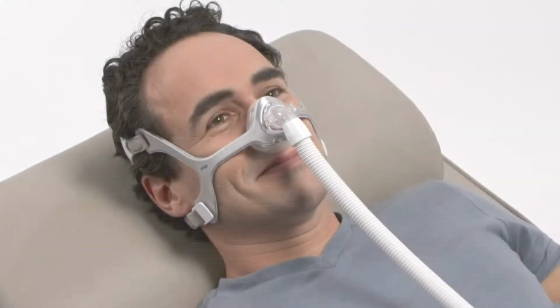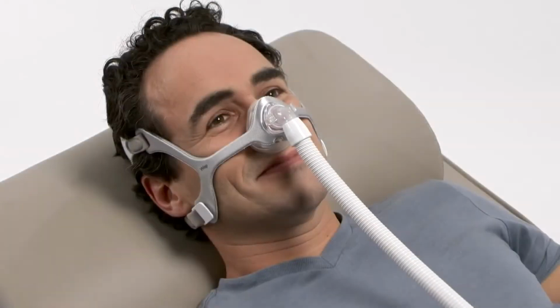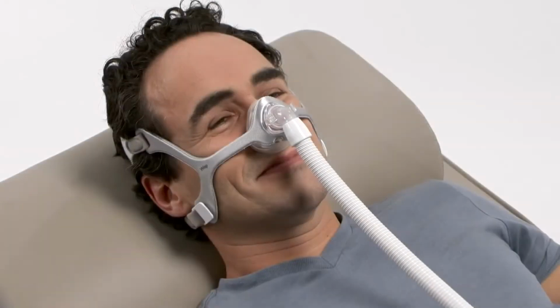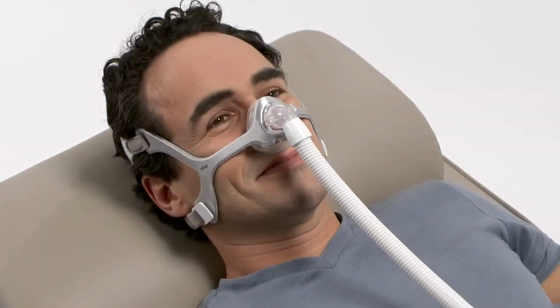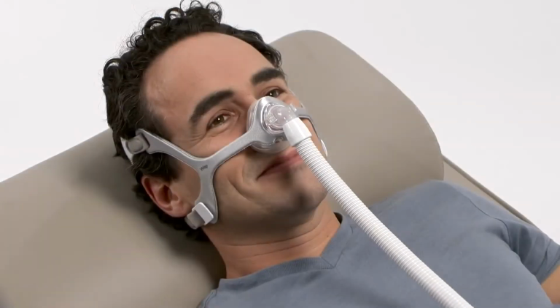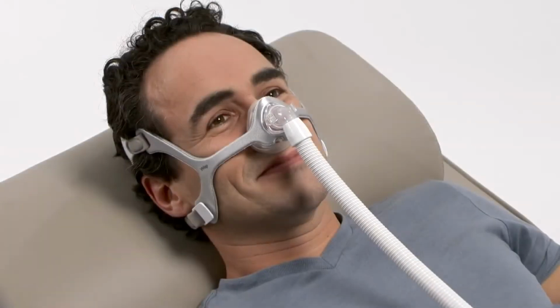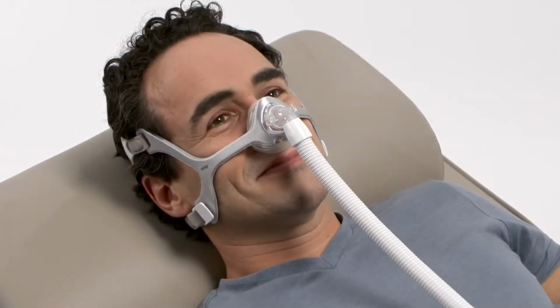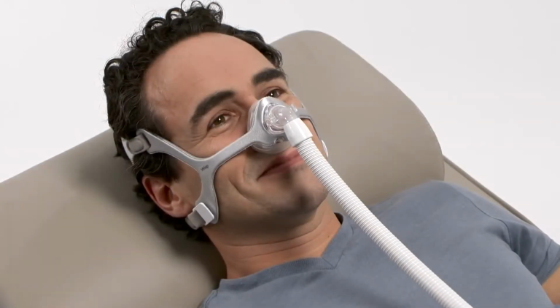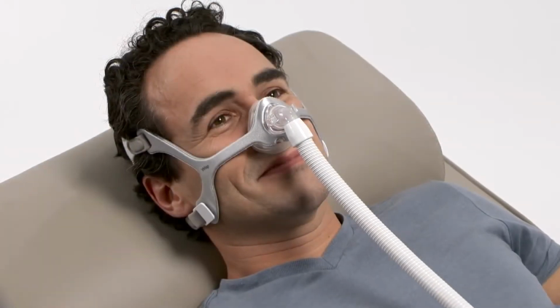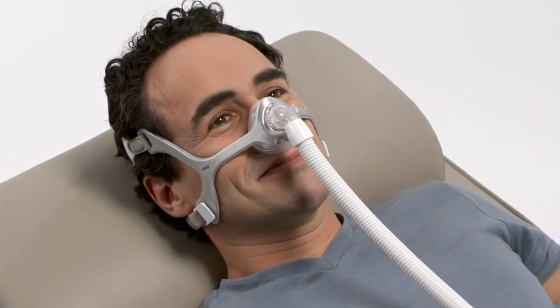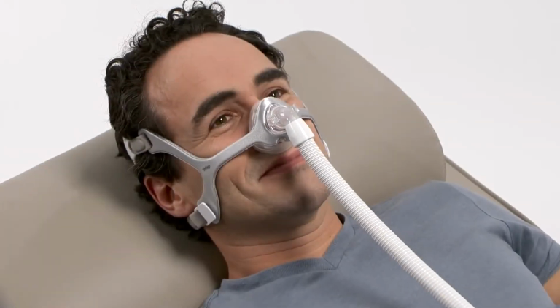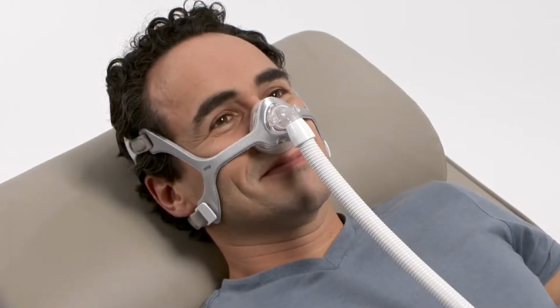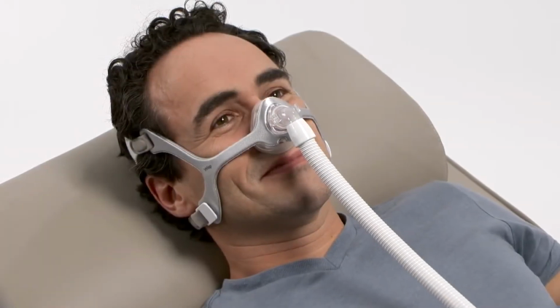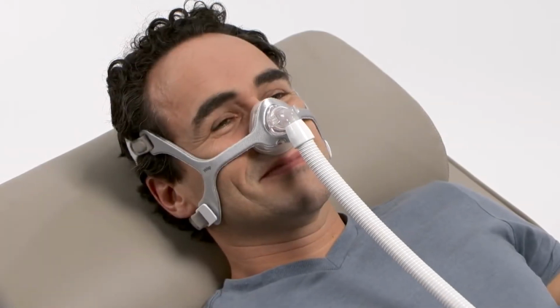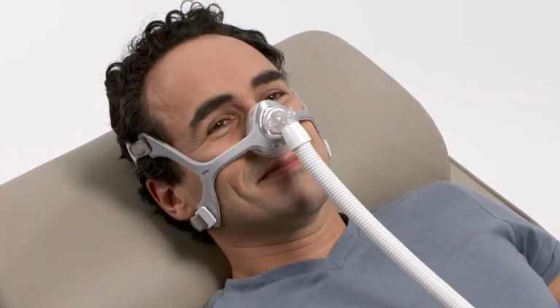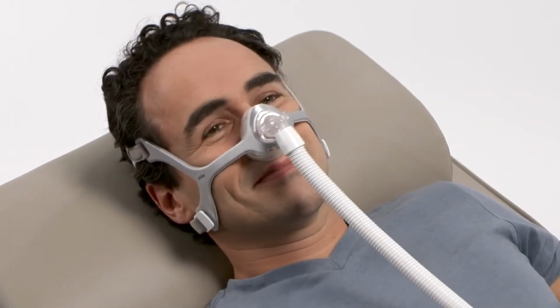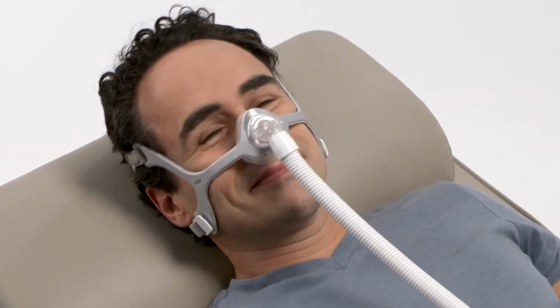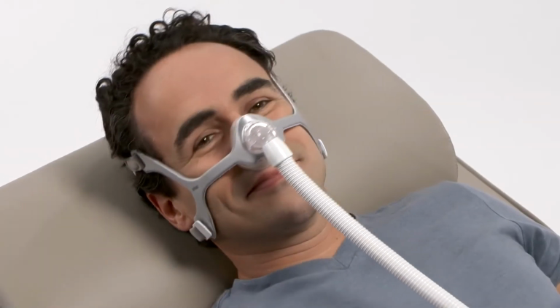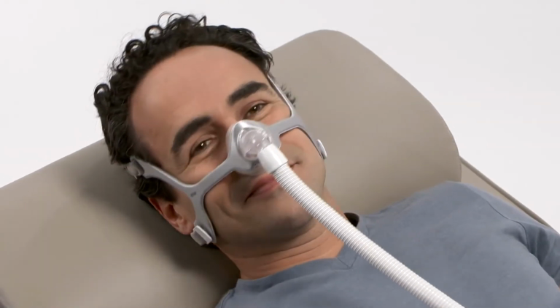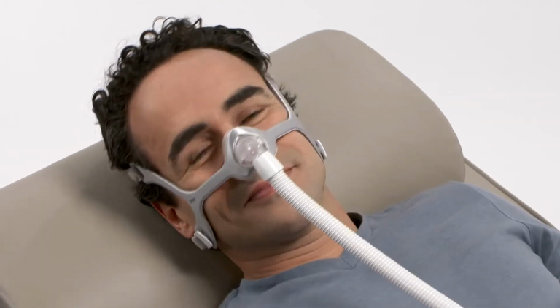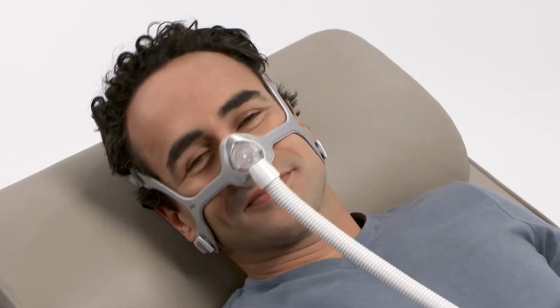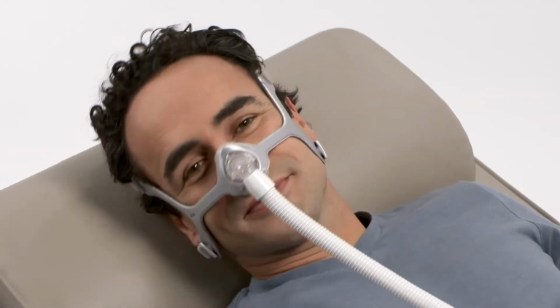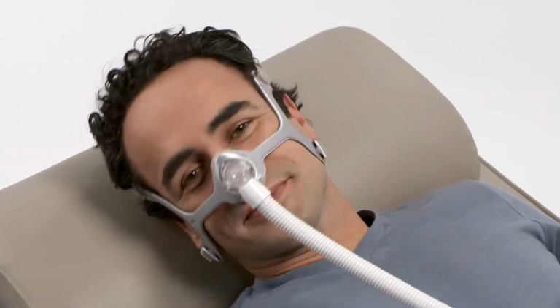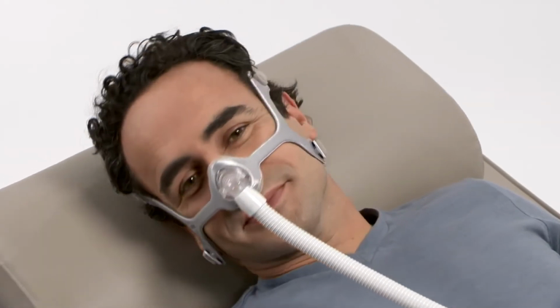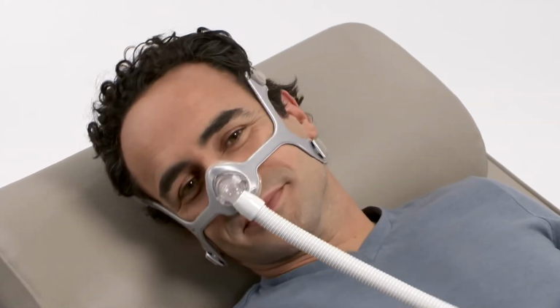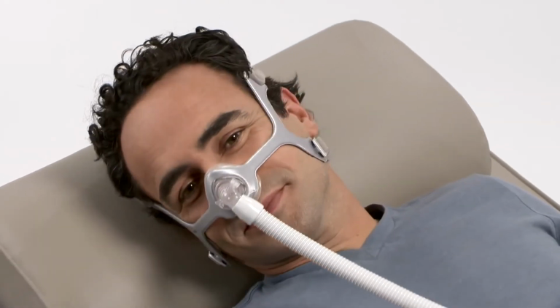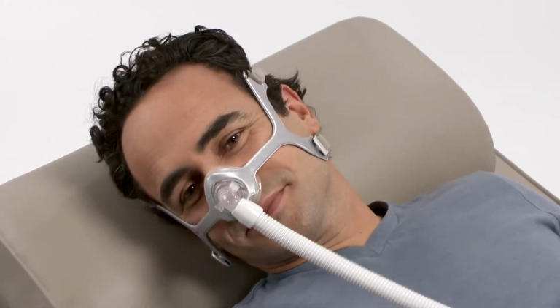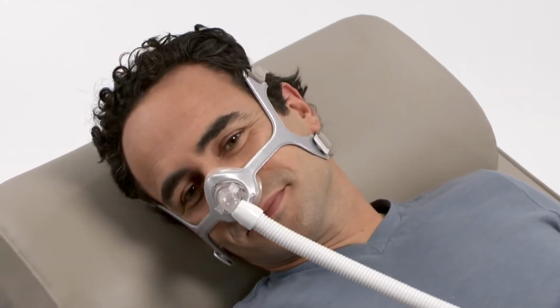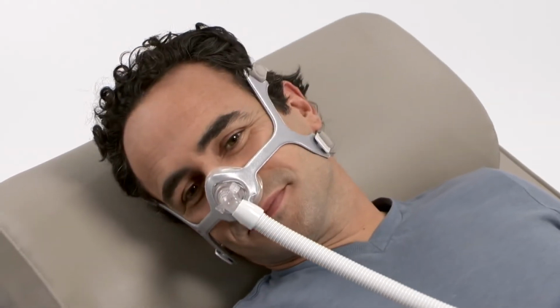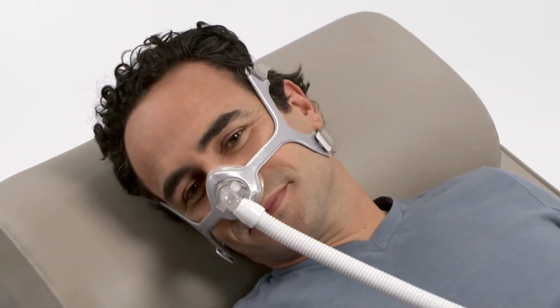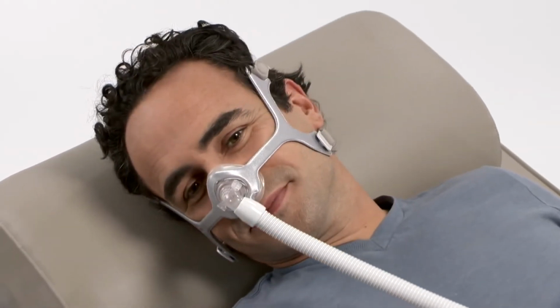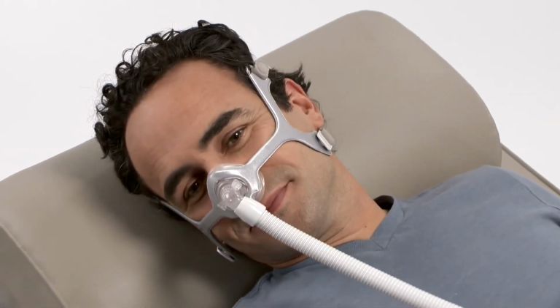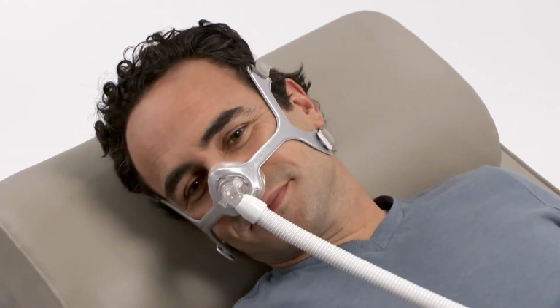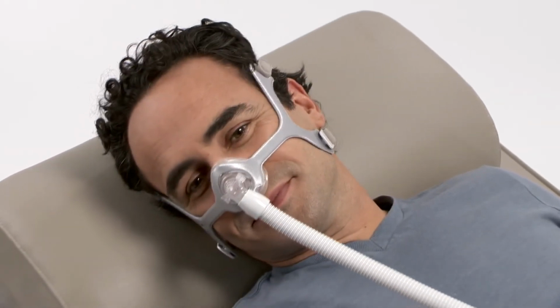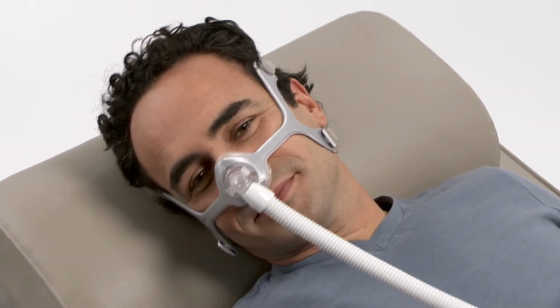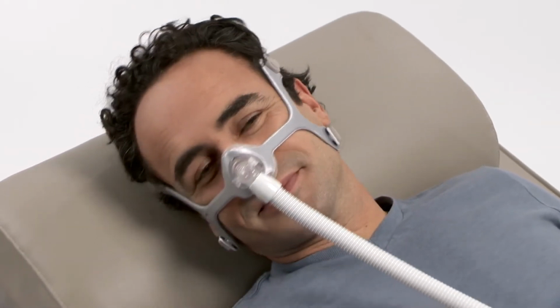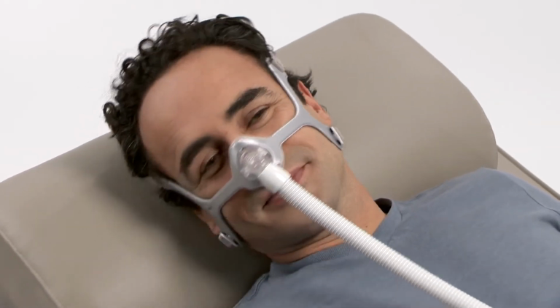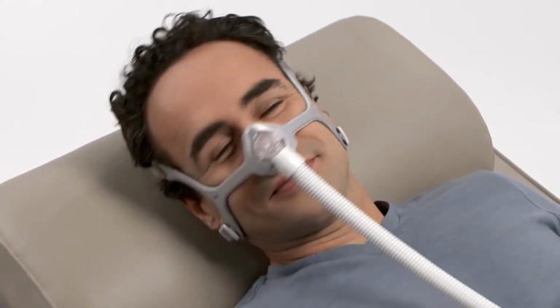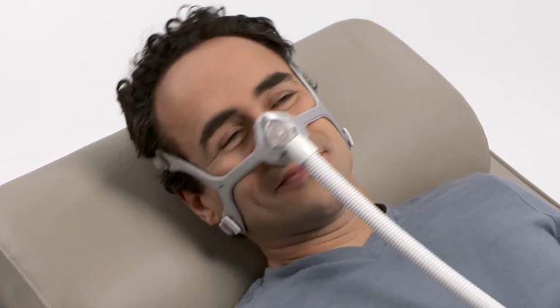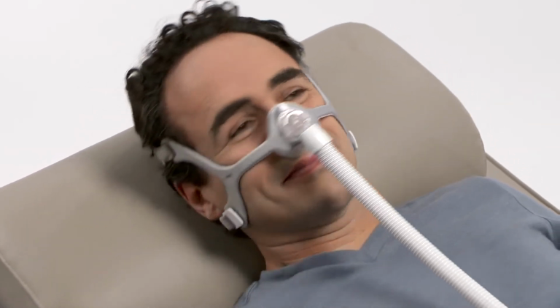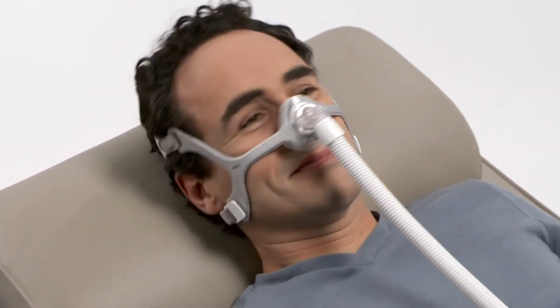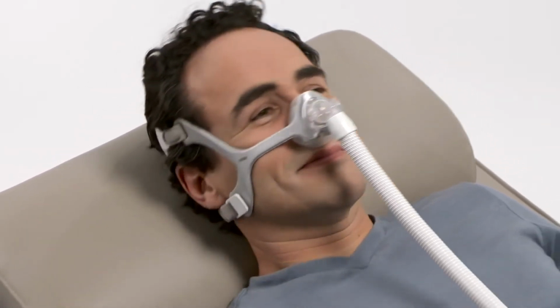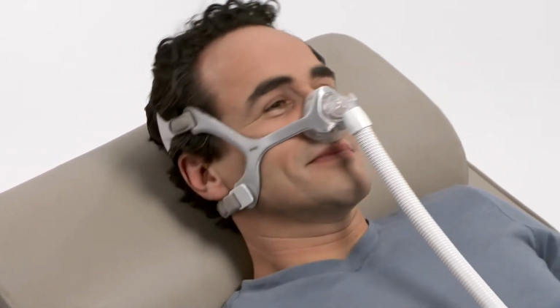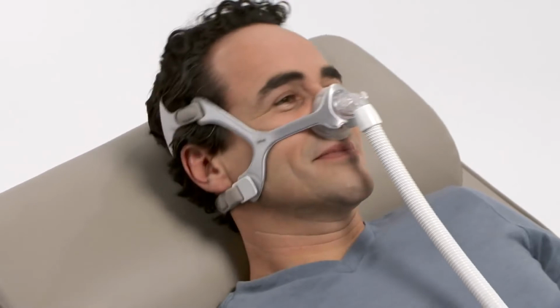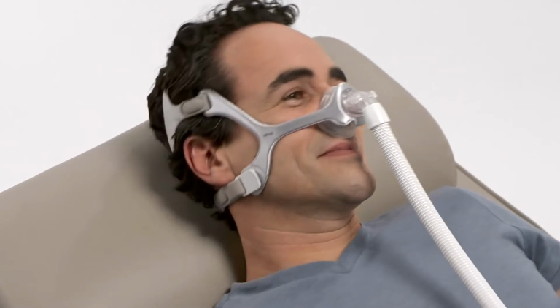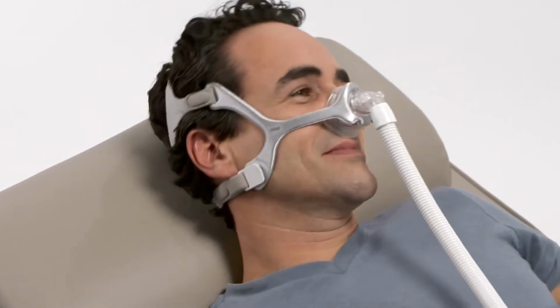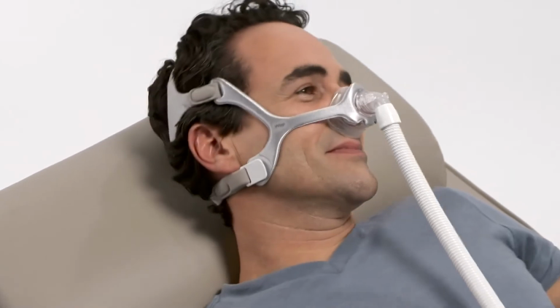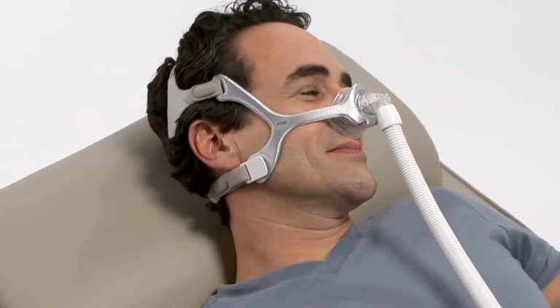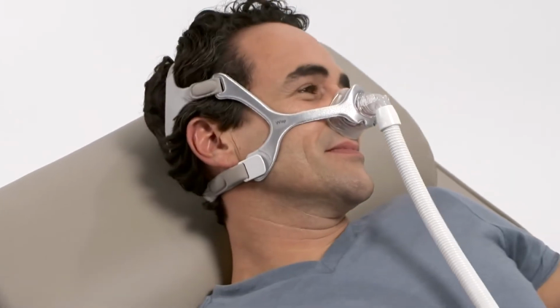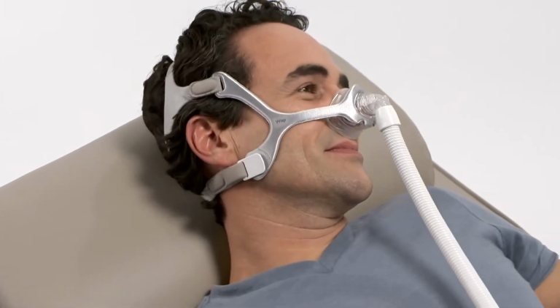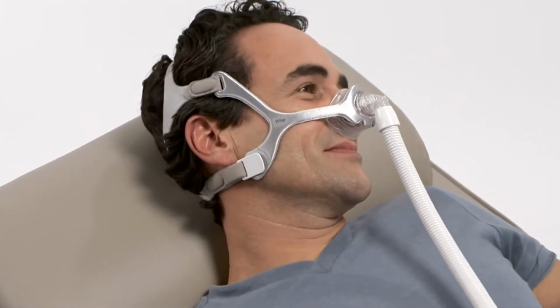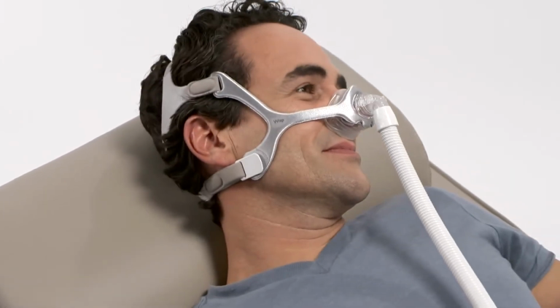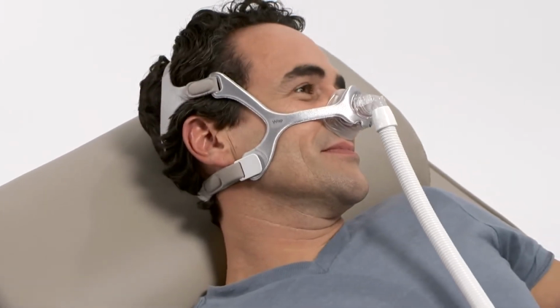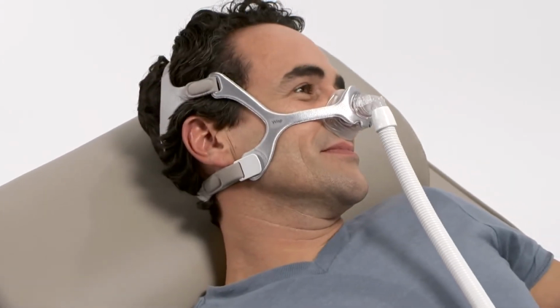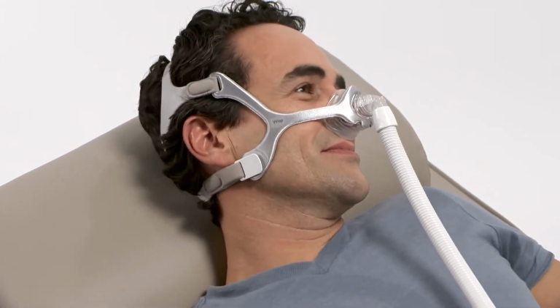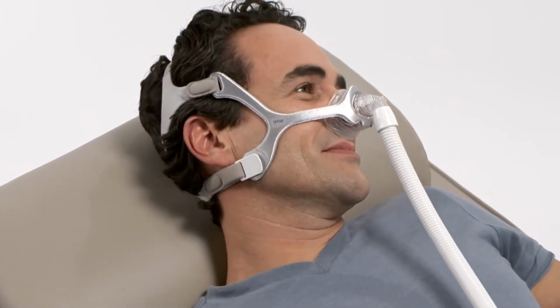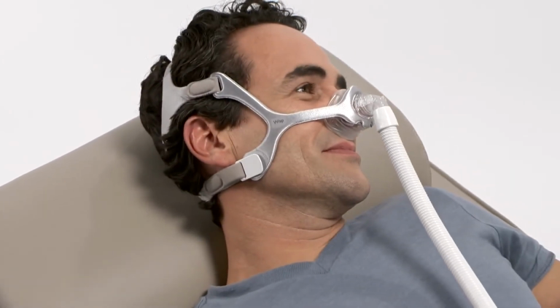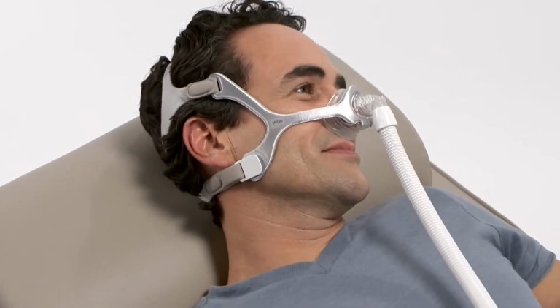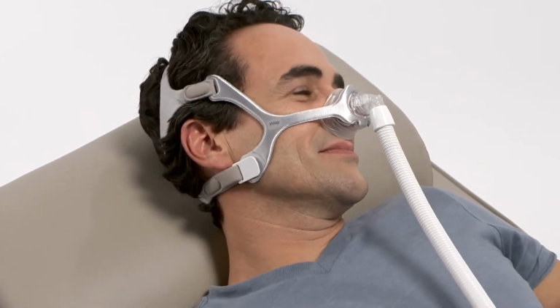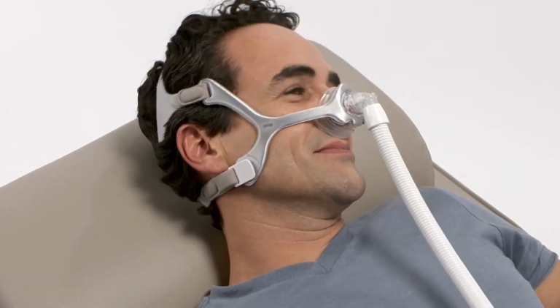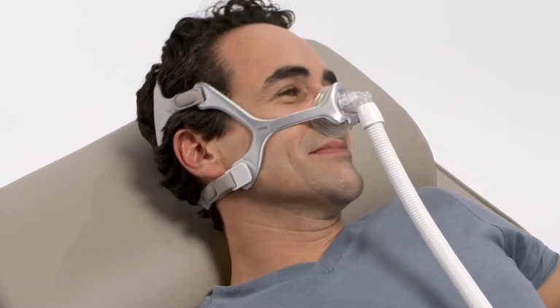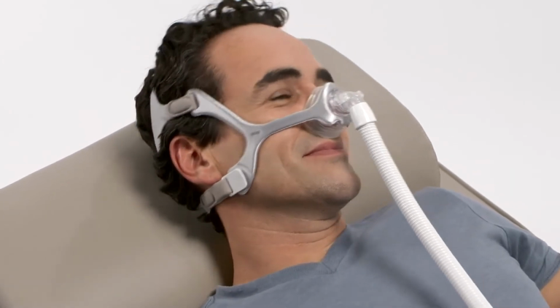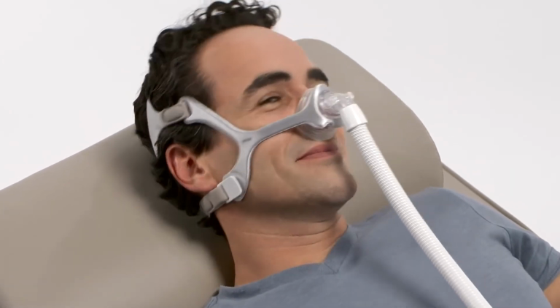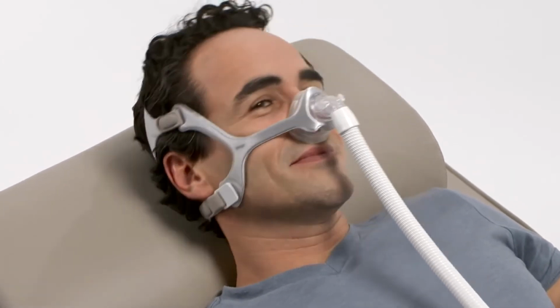With your air pressure at the prescribed level, turn your head from side to side and identify the areas of leak.